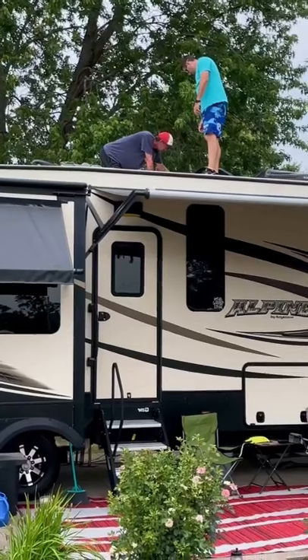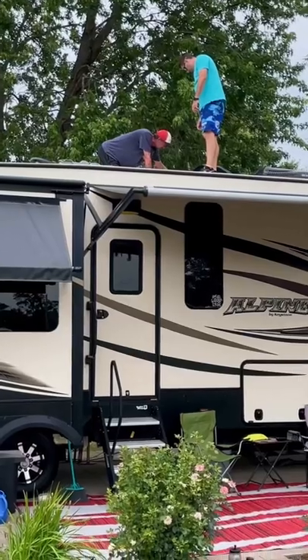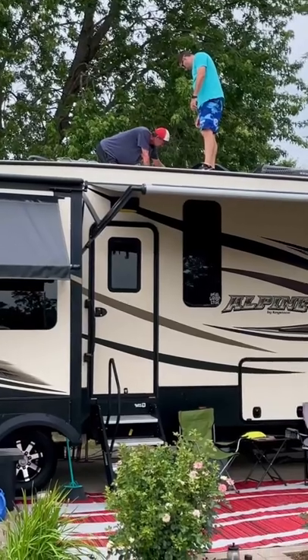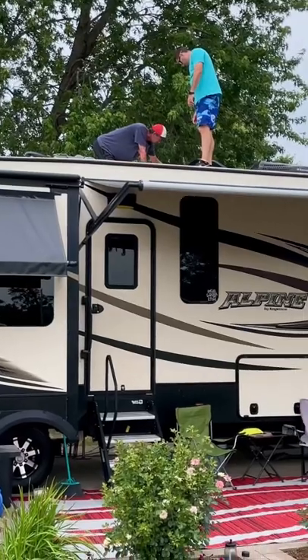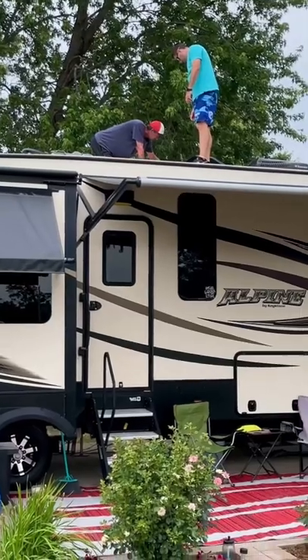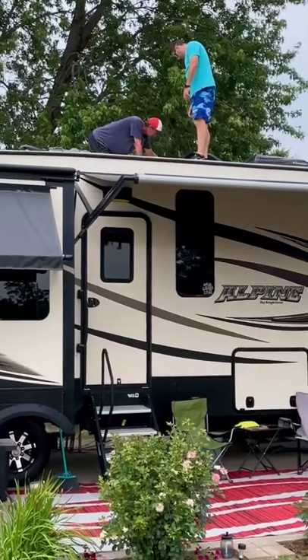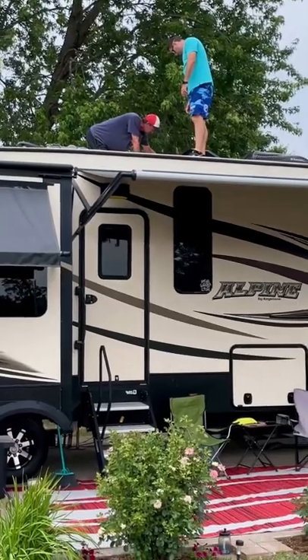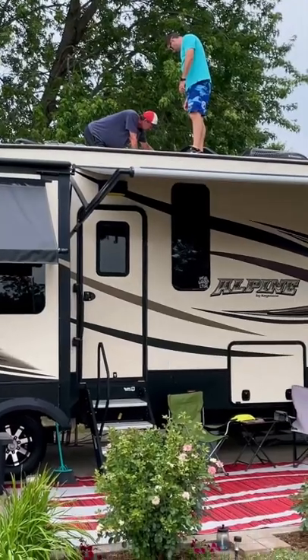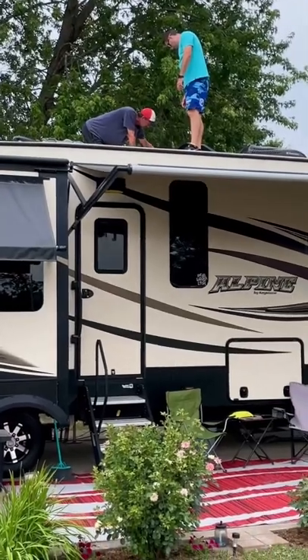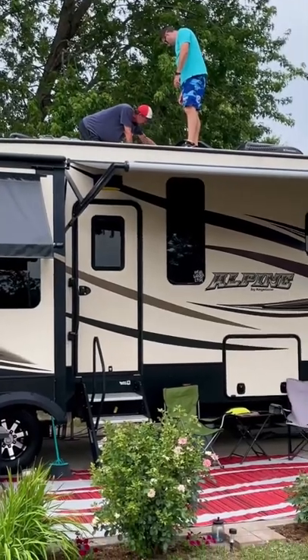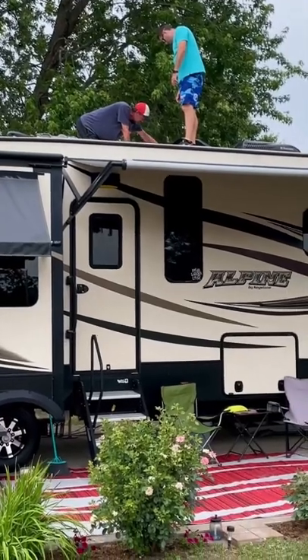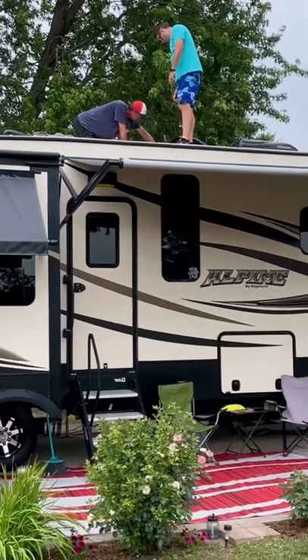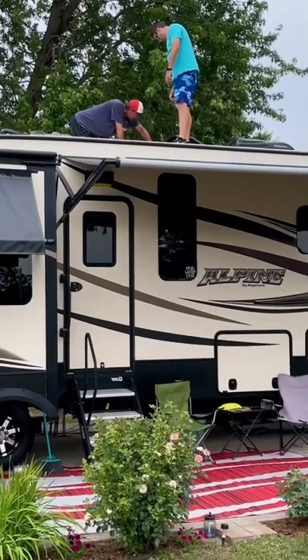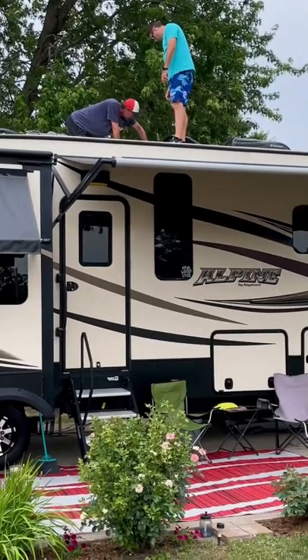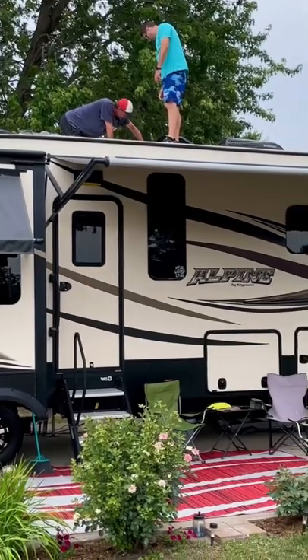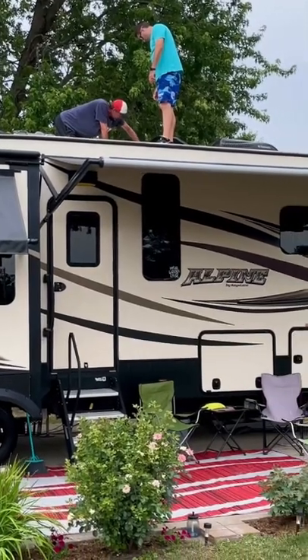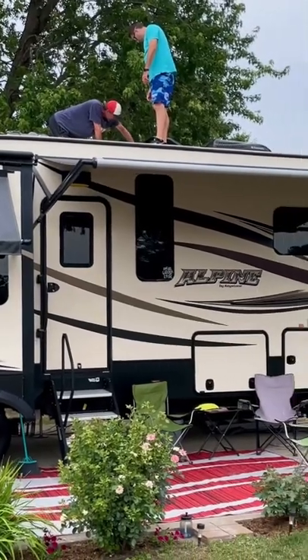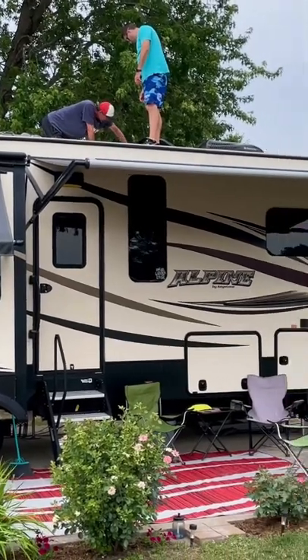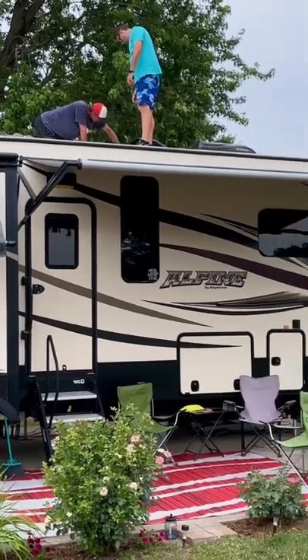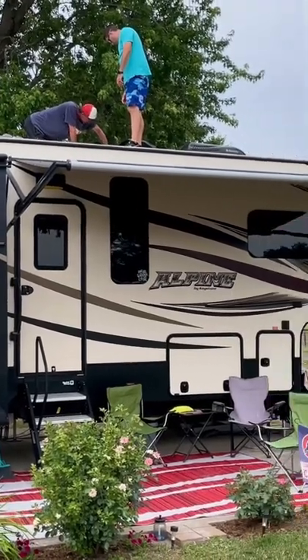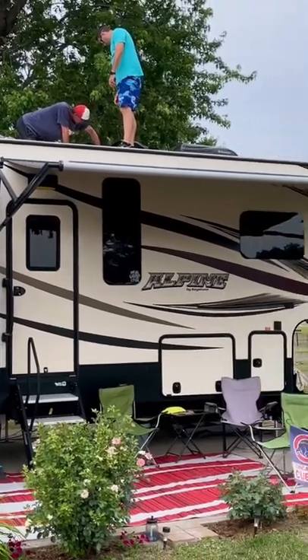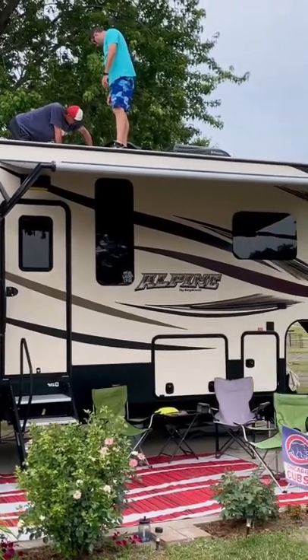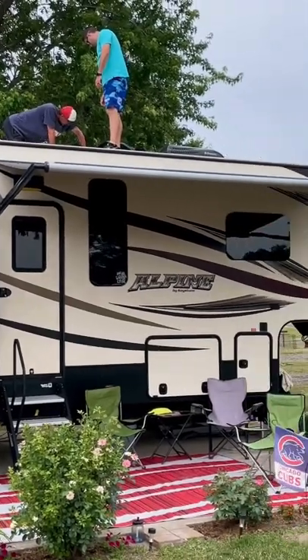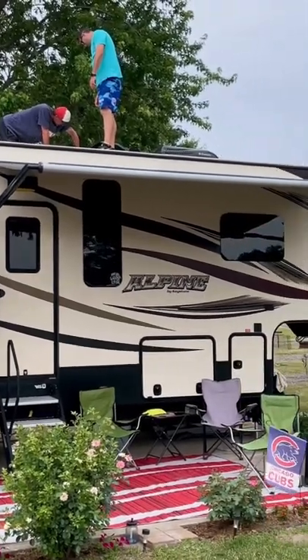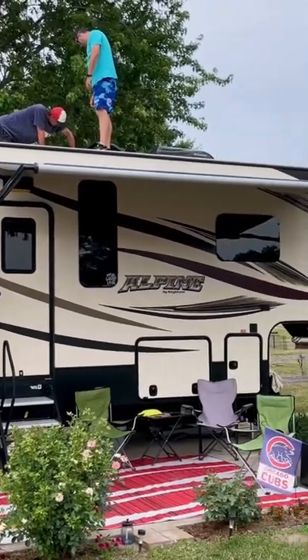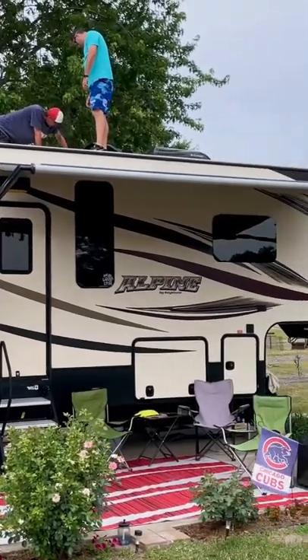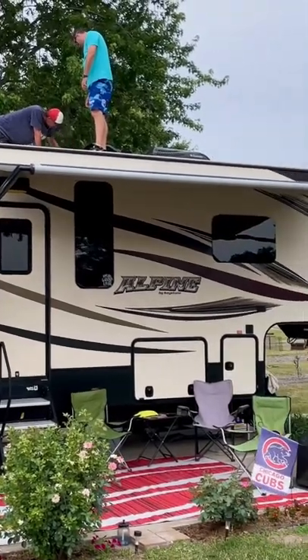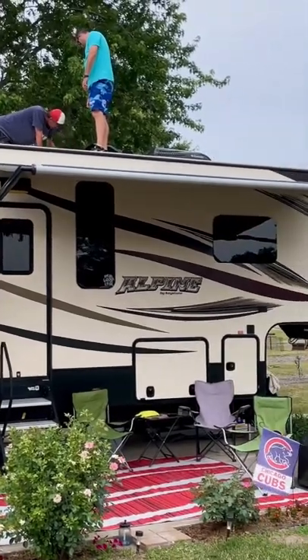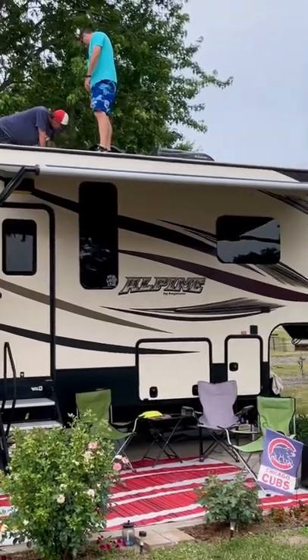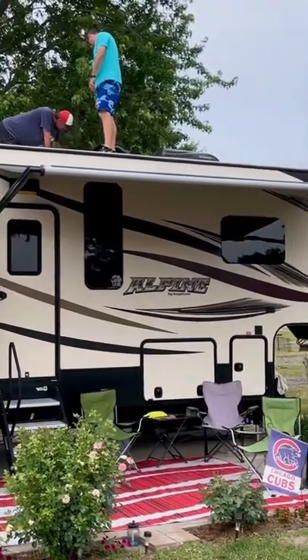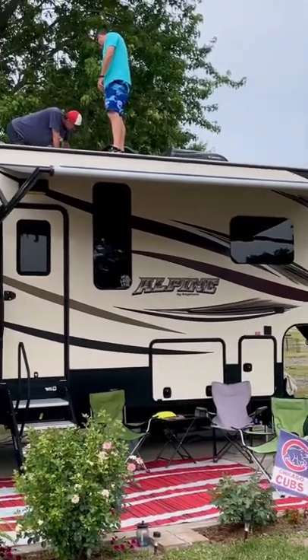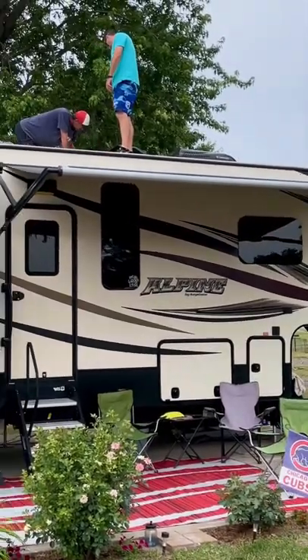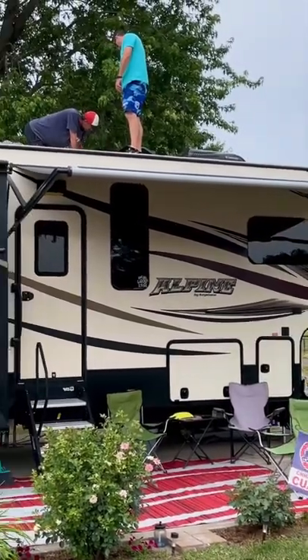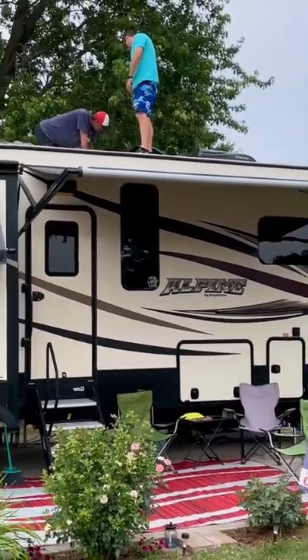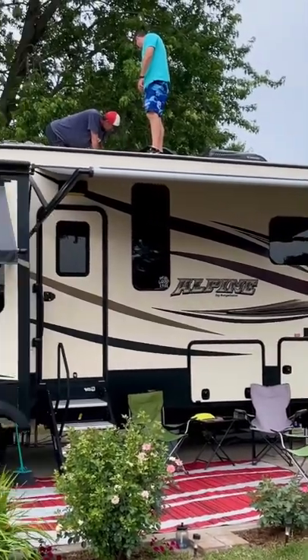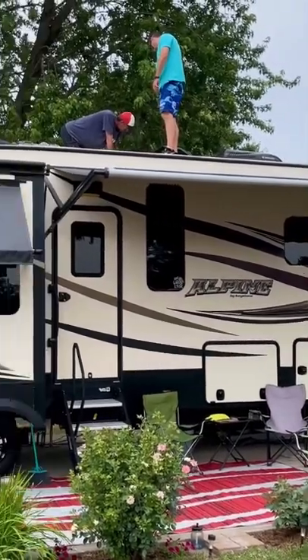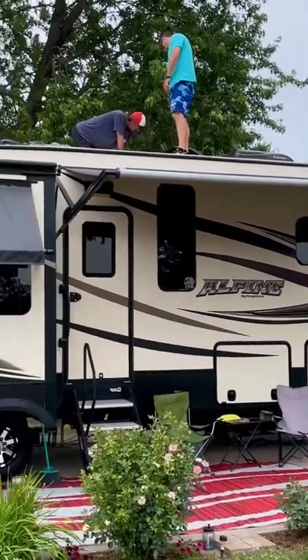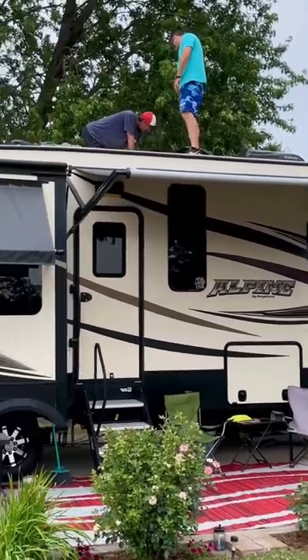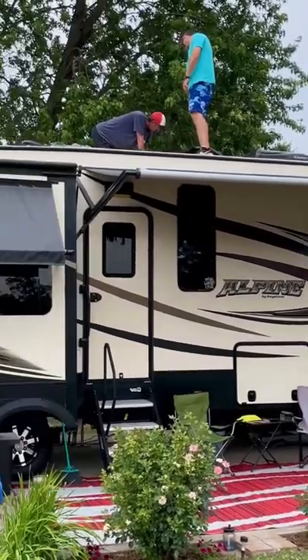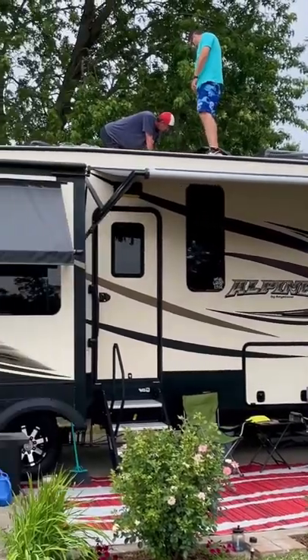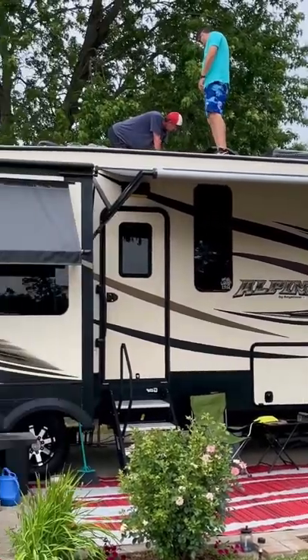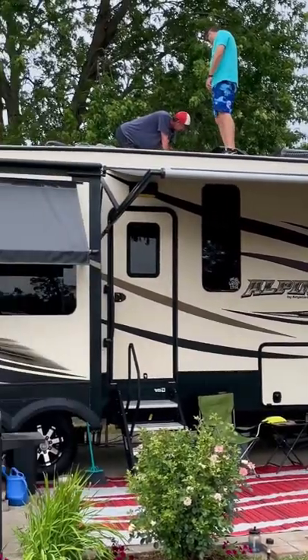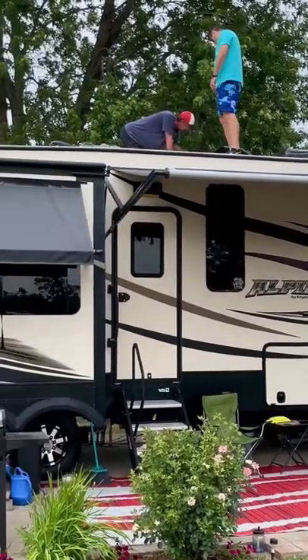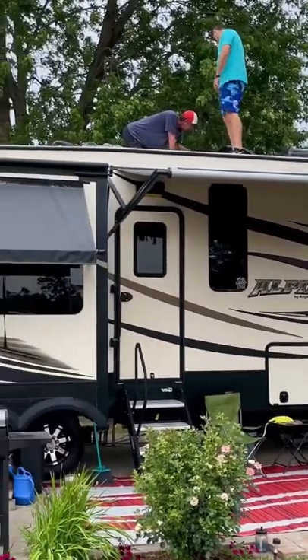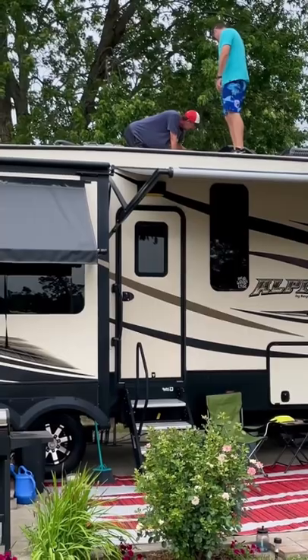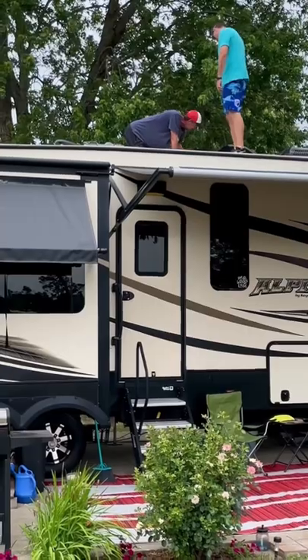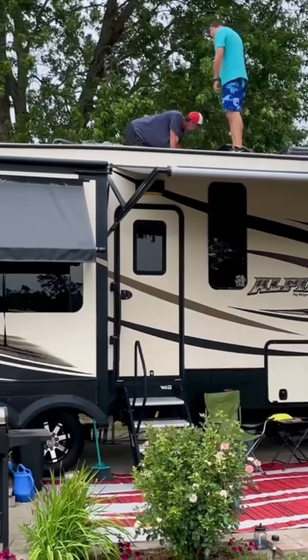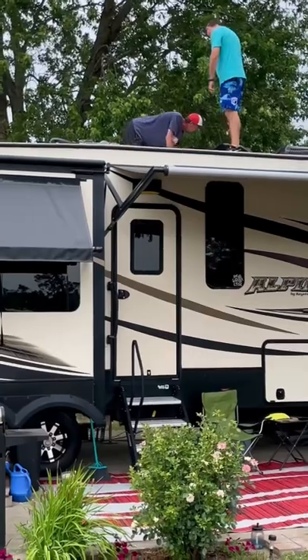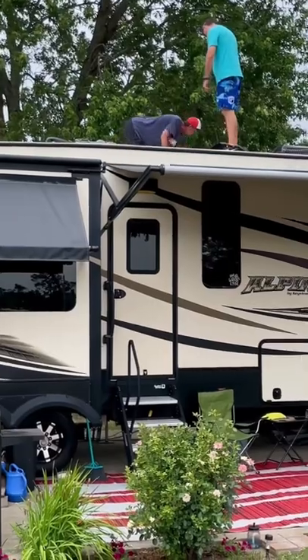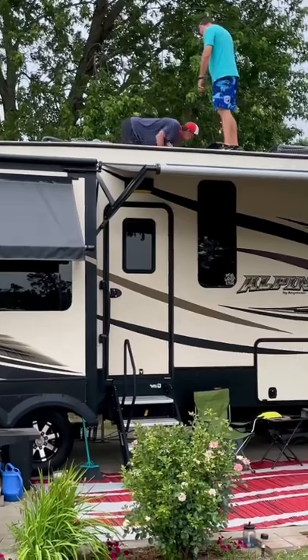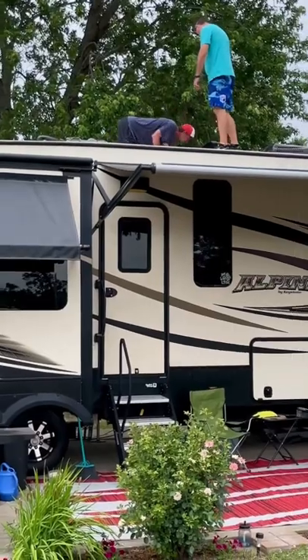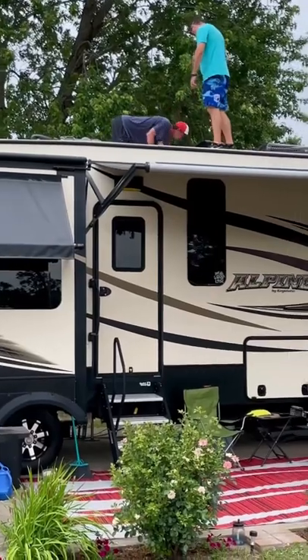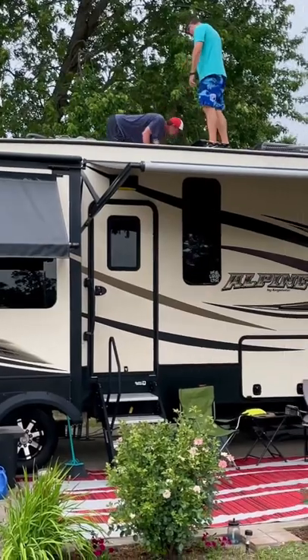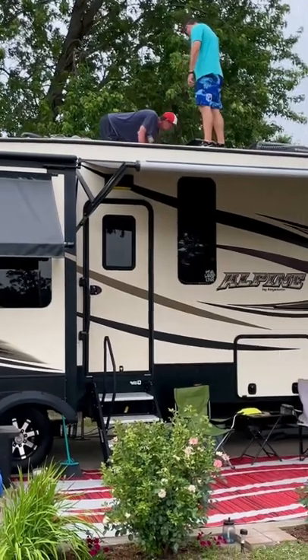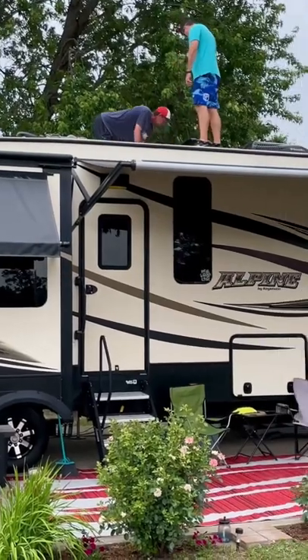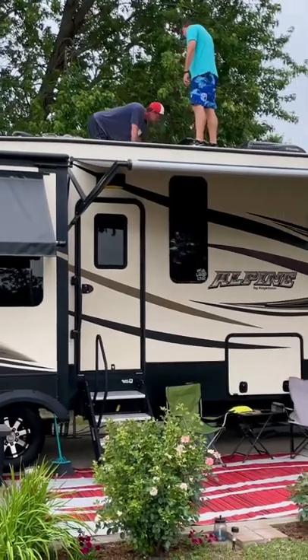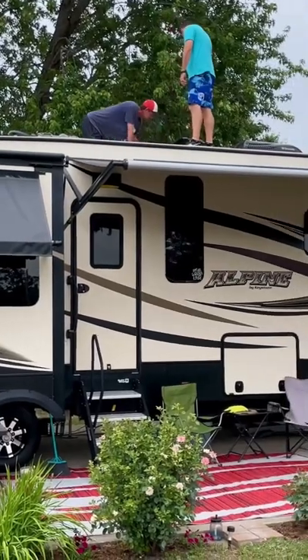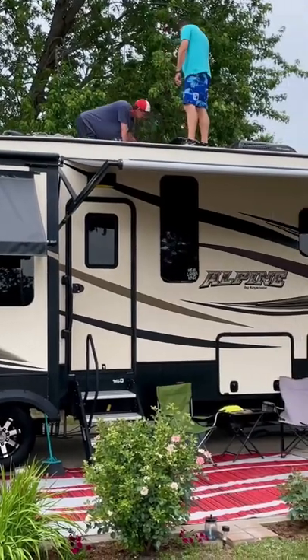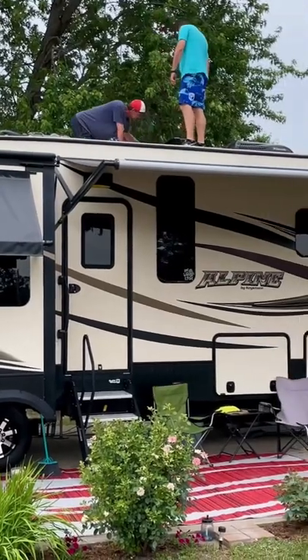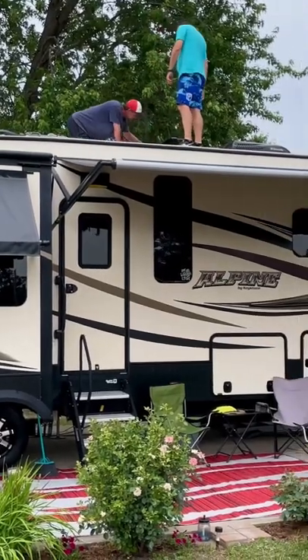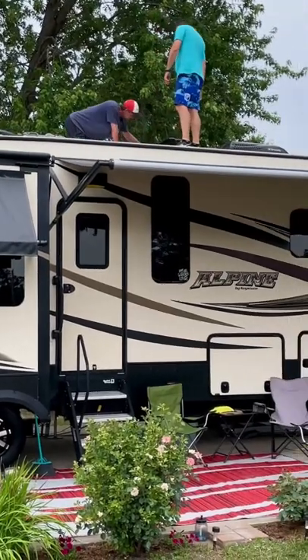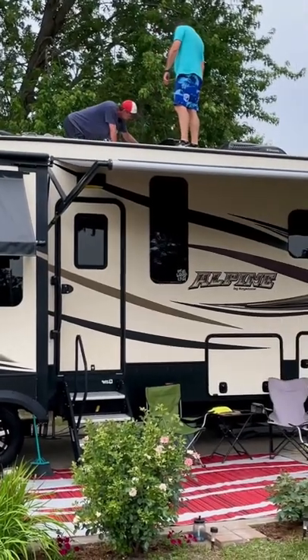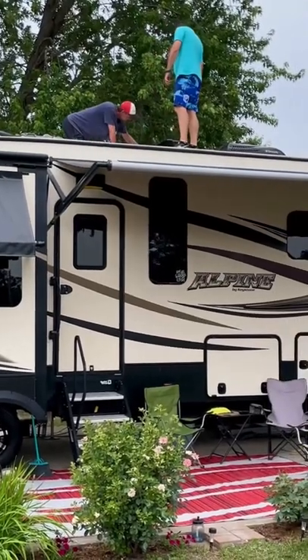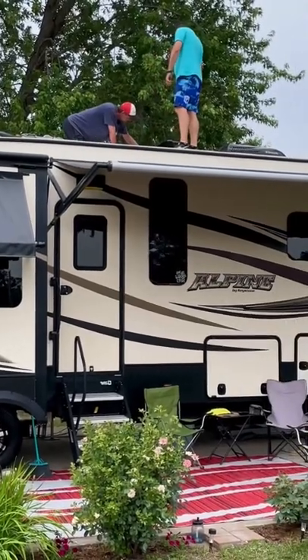There goes Chris helping a neighbor out. If y'all know Chris, he loves to jump on the roof and help anyone.